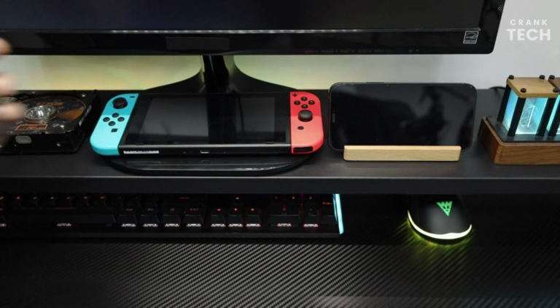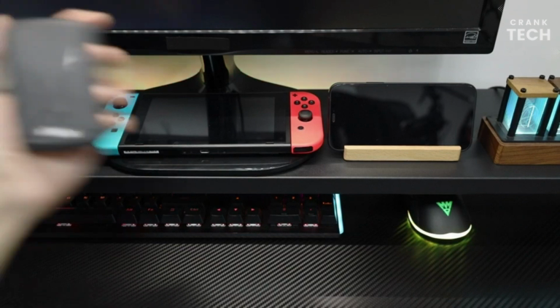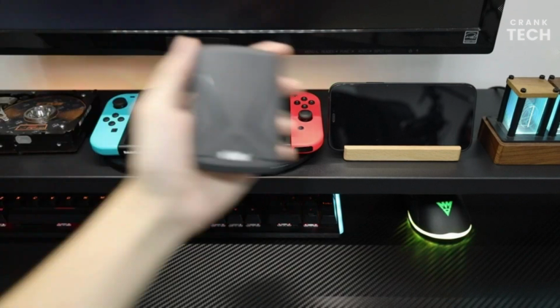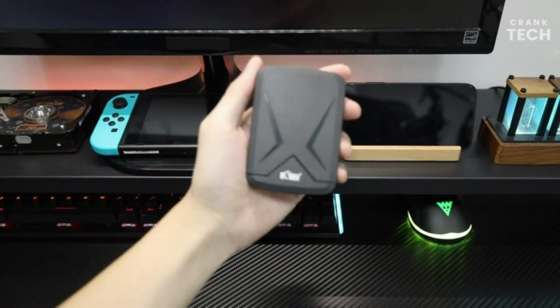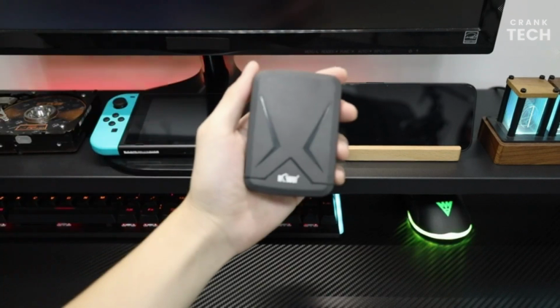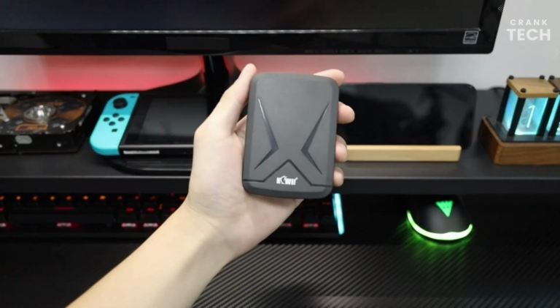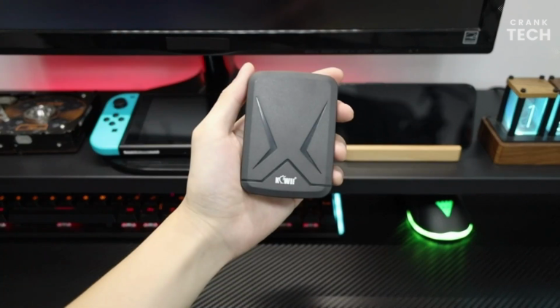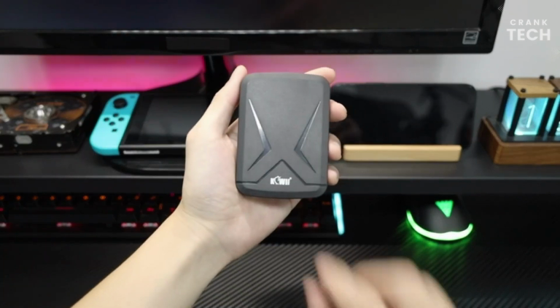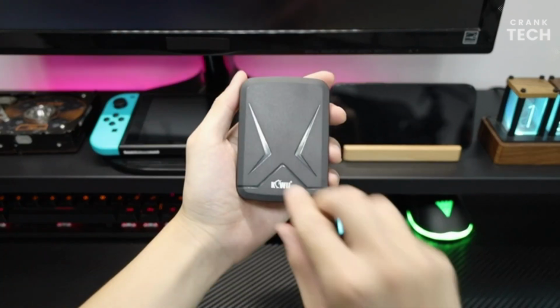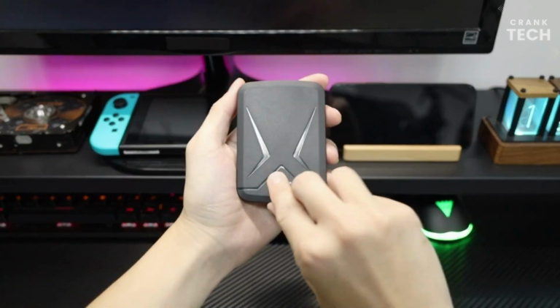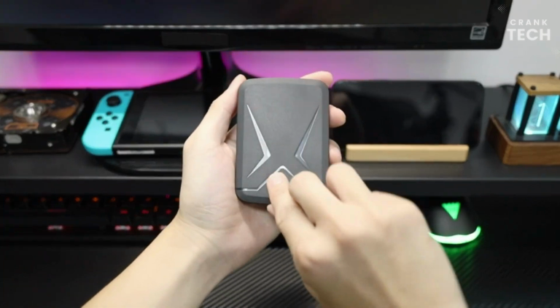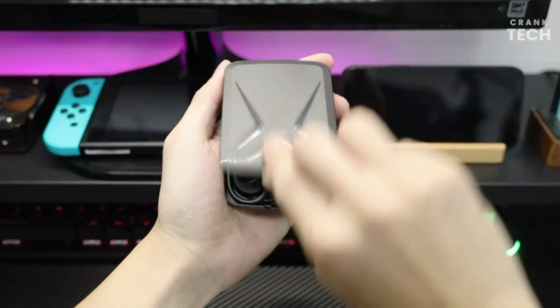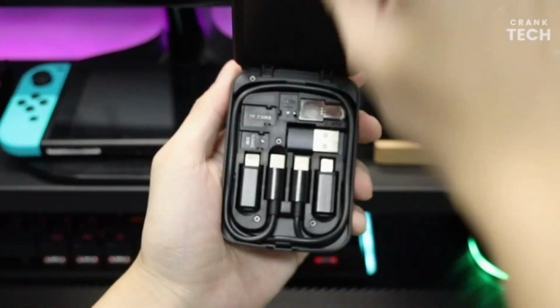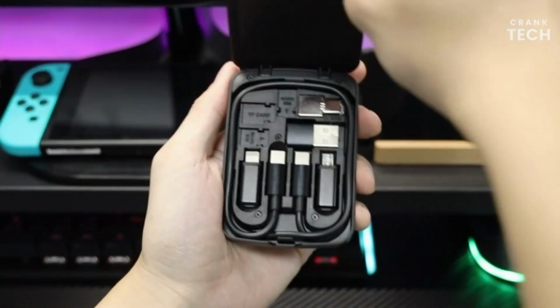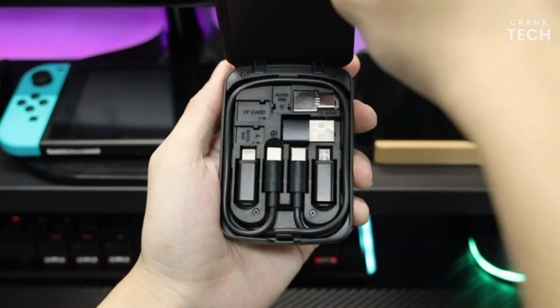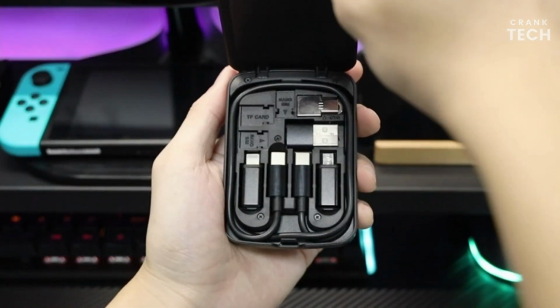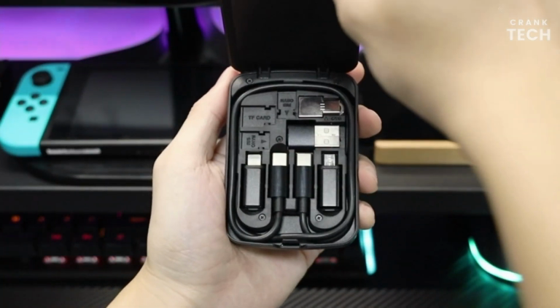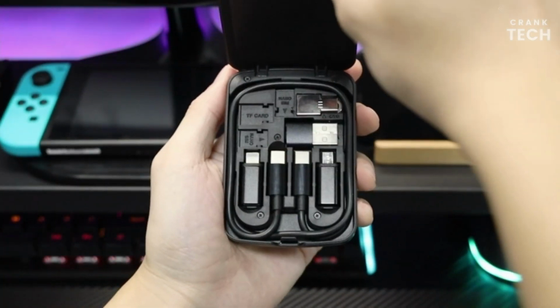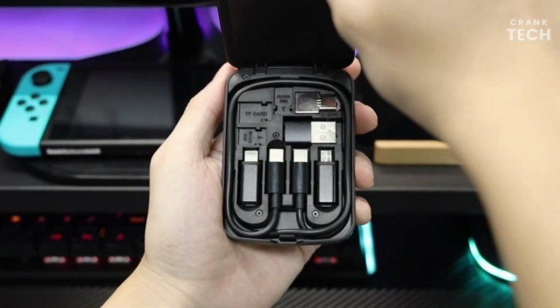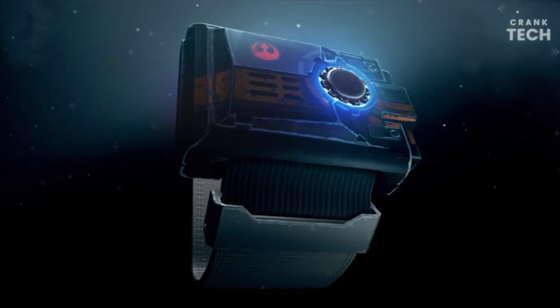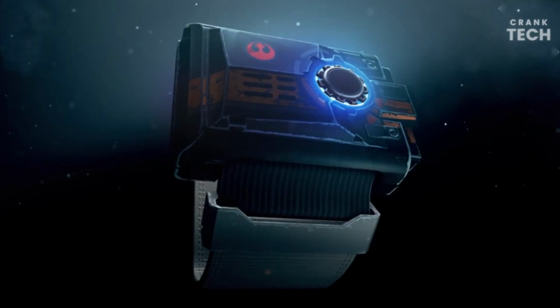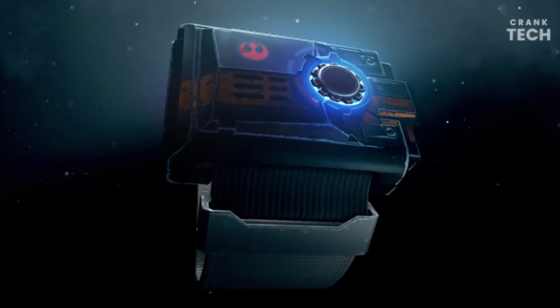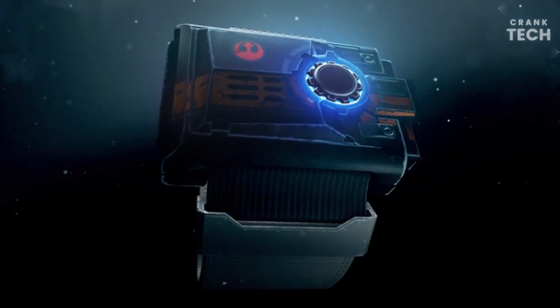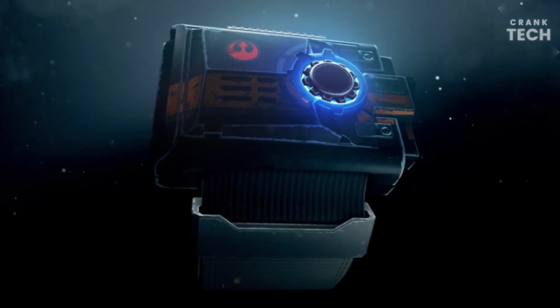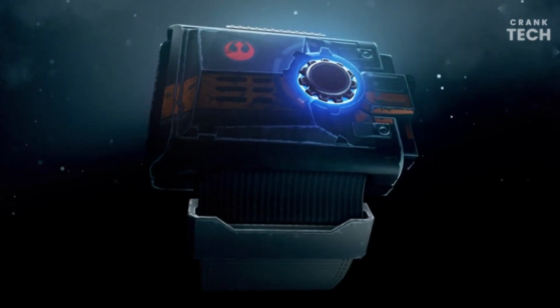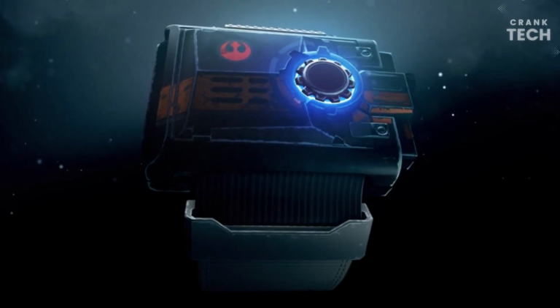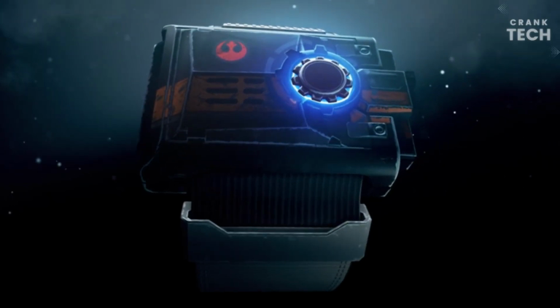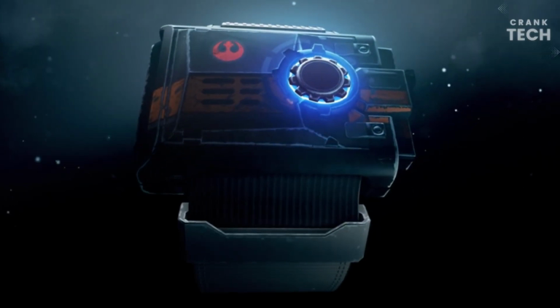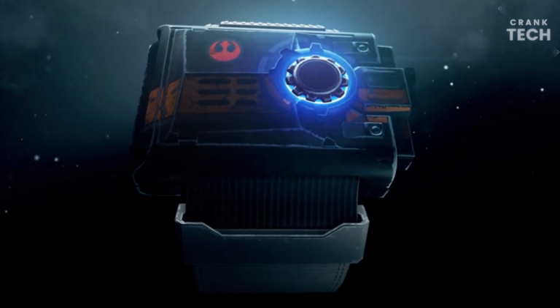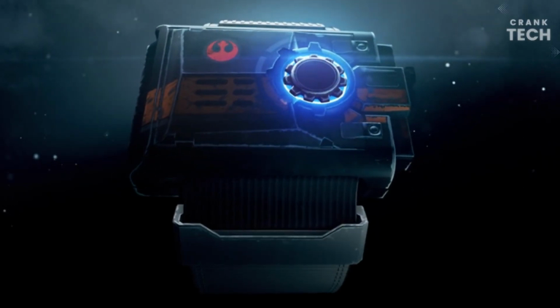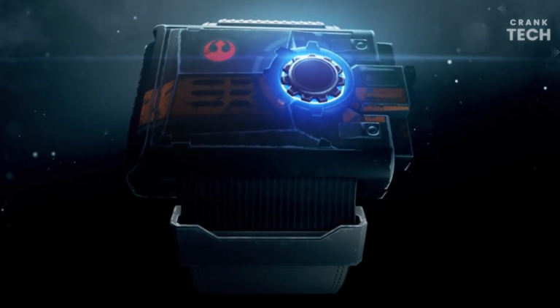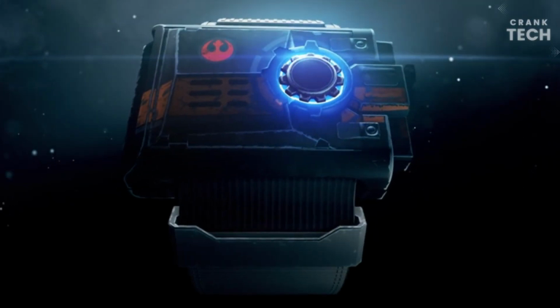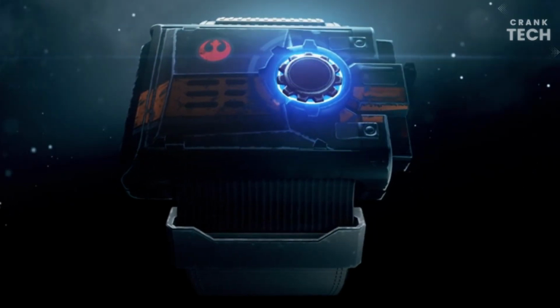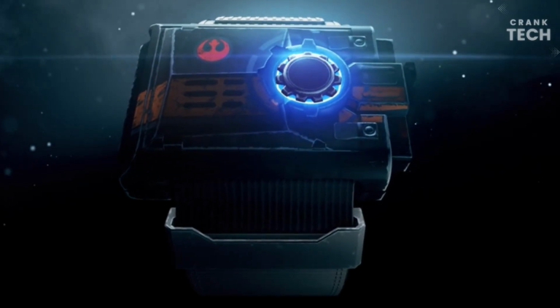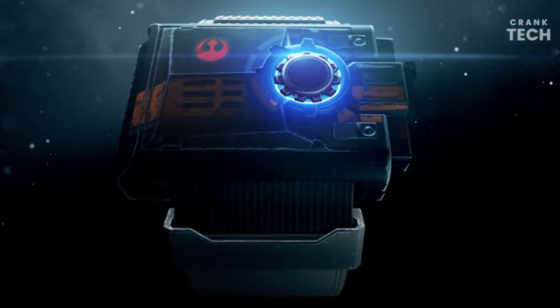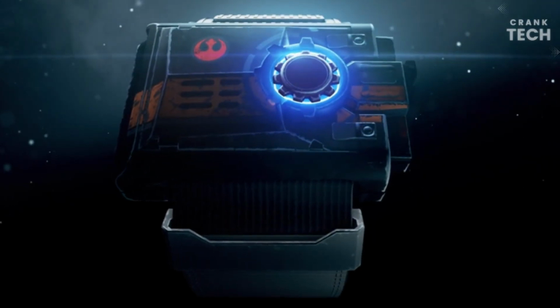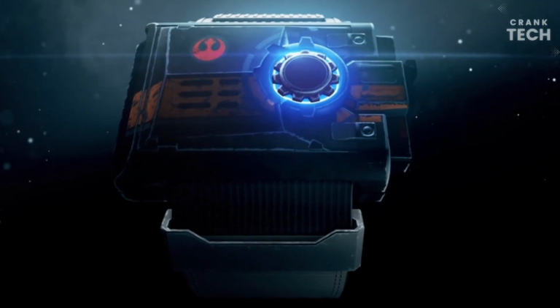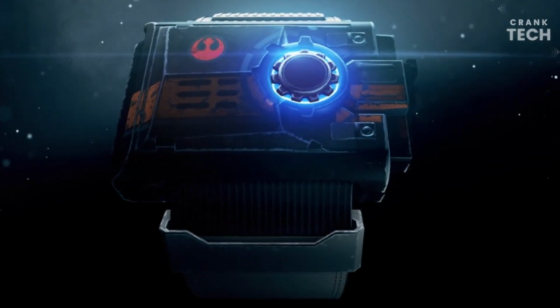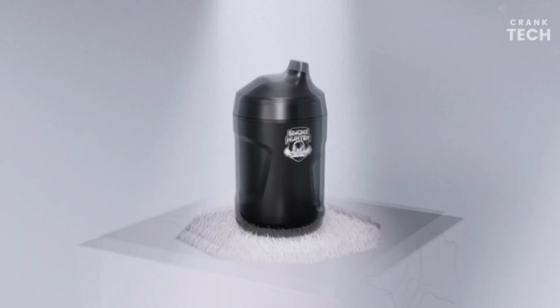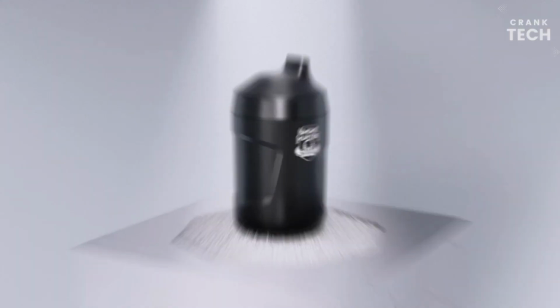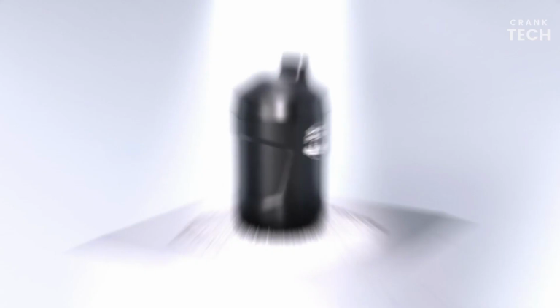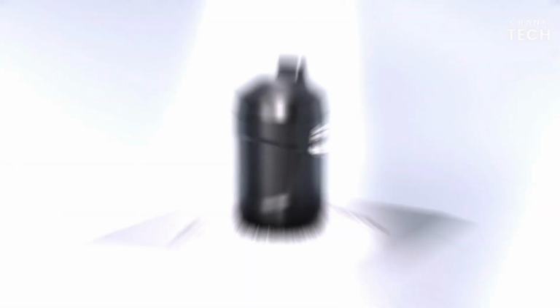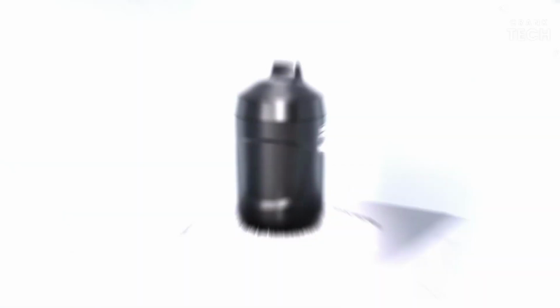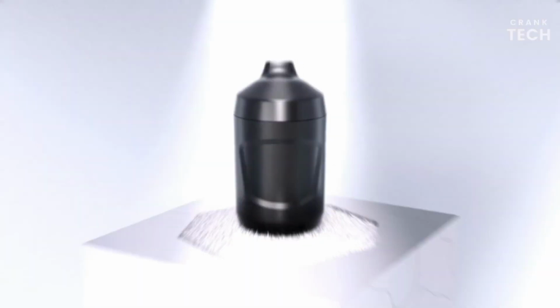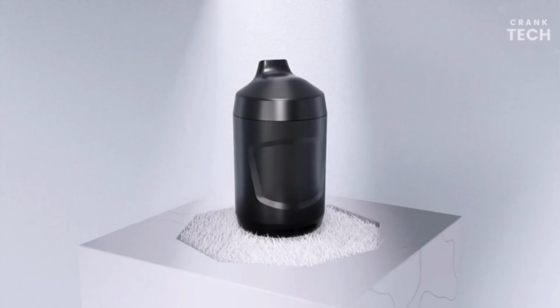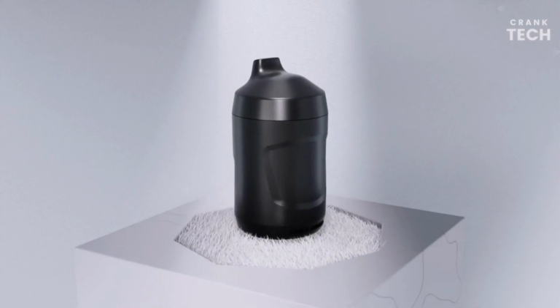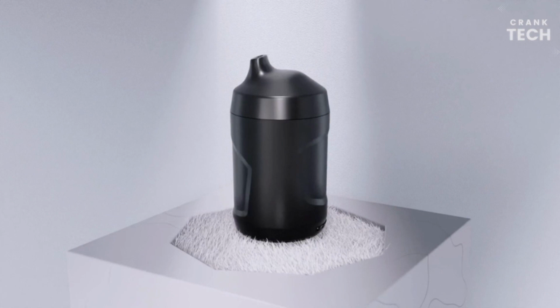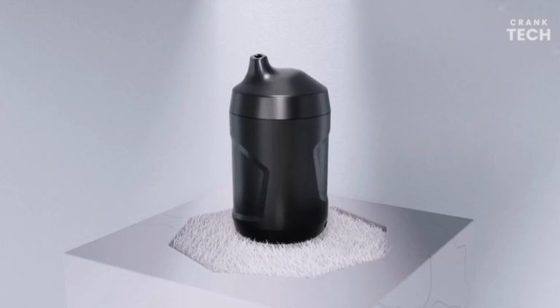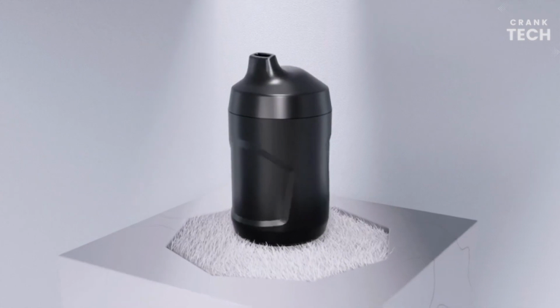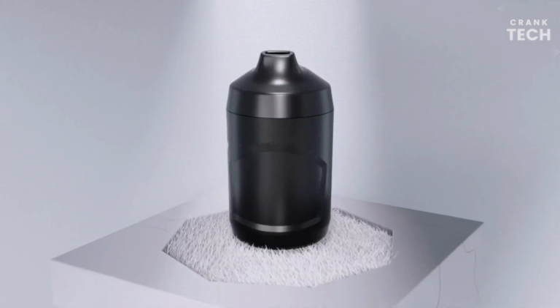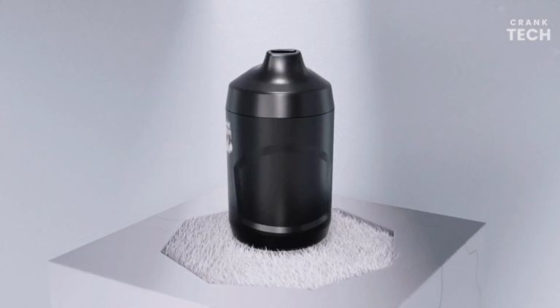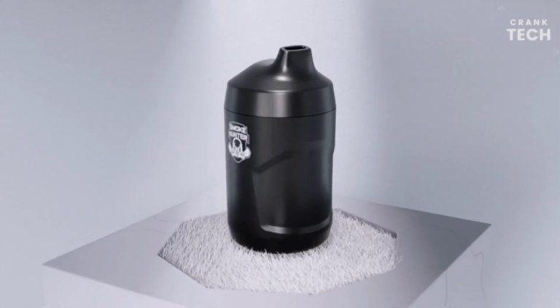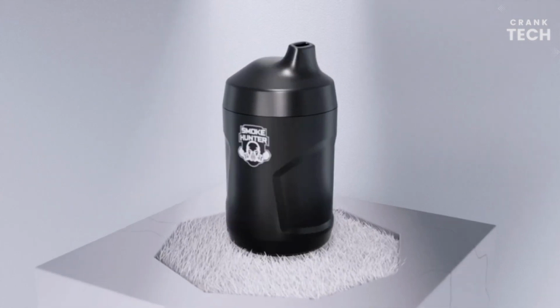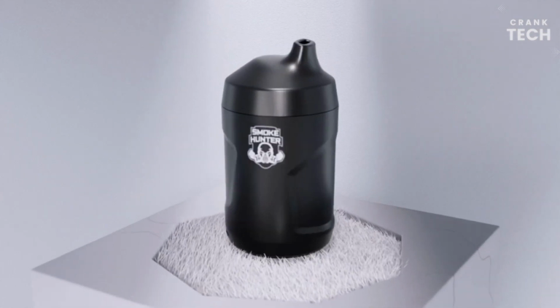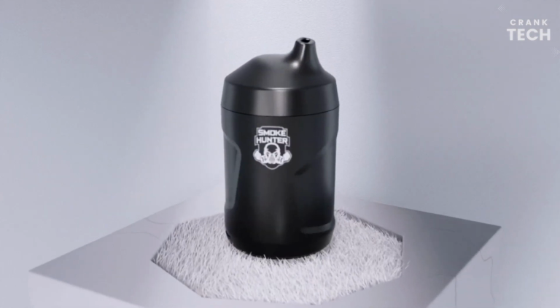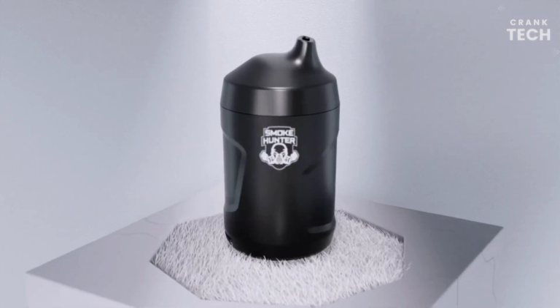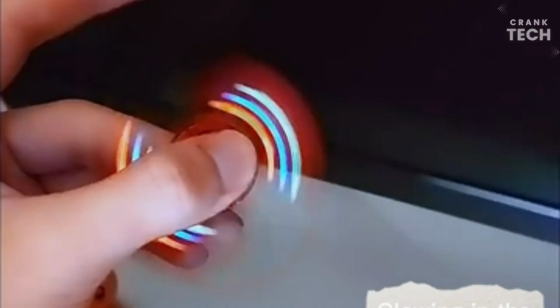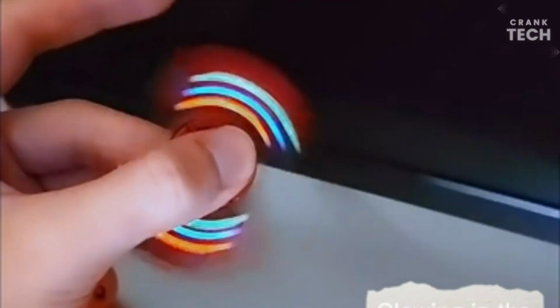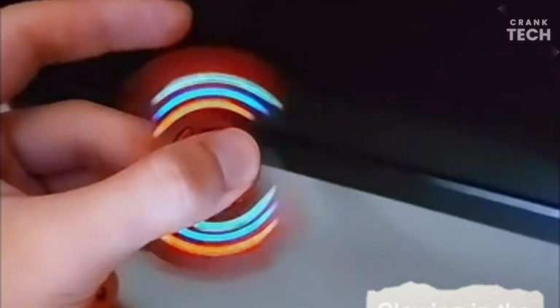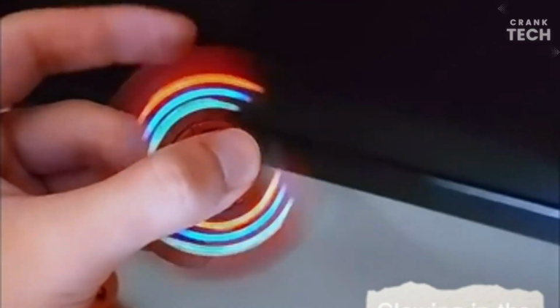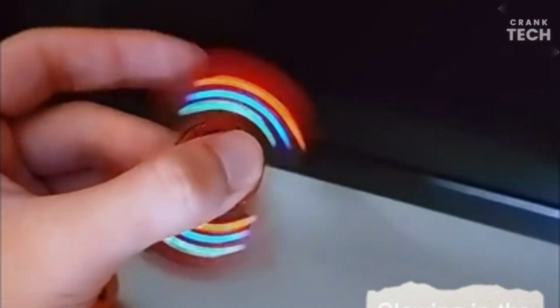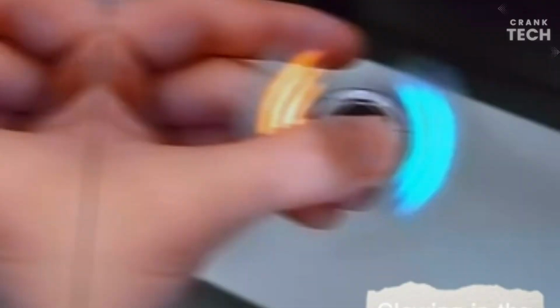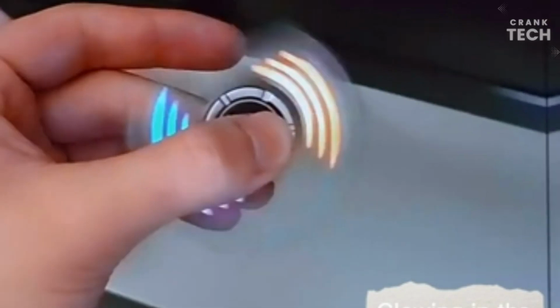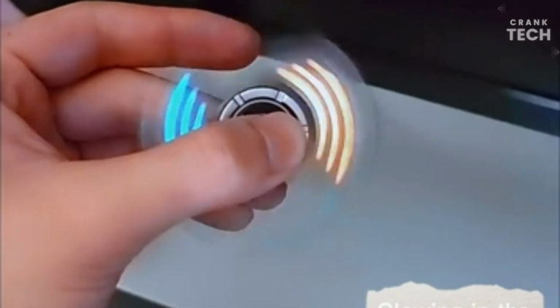In this video, we will talk about coolest gadgets on Amazon under $50. Keep watching and let's start.